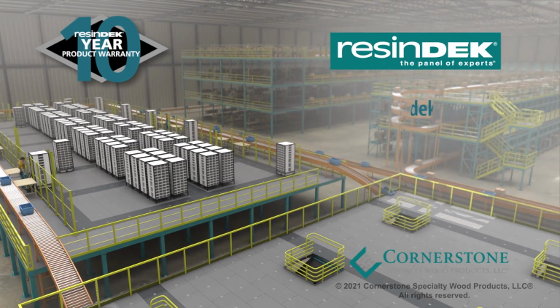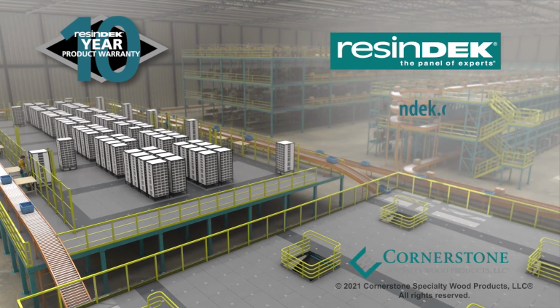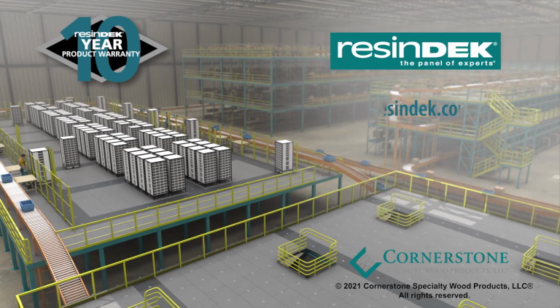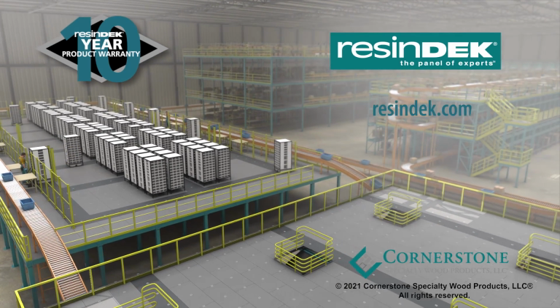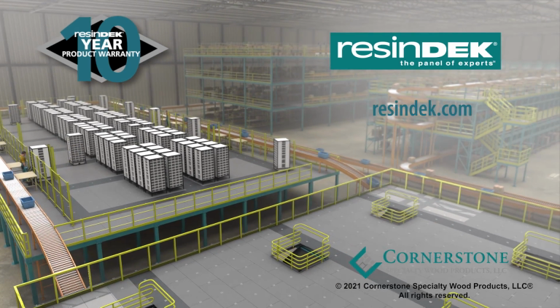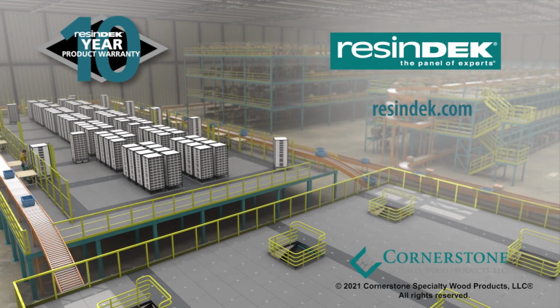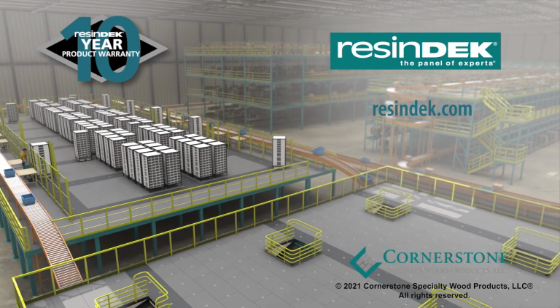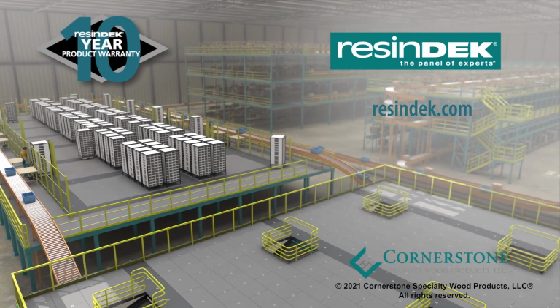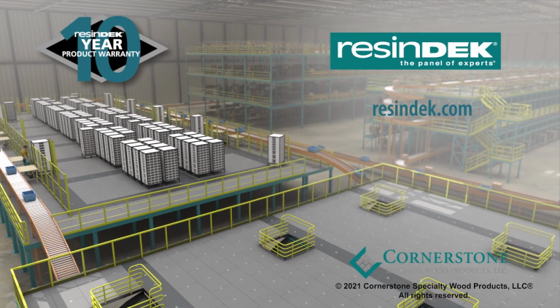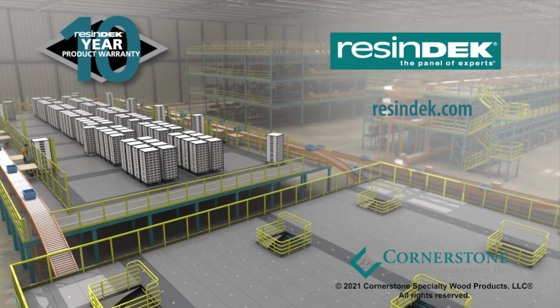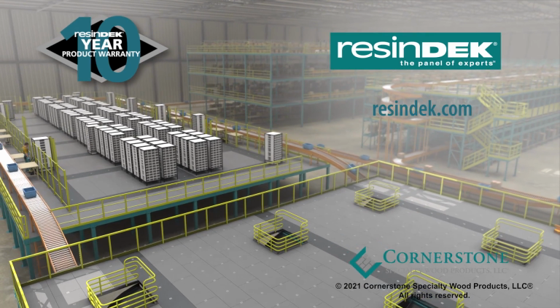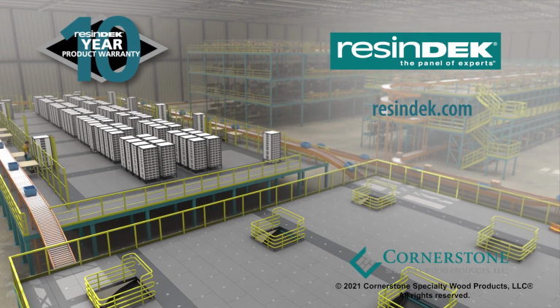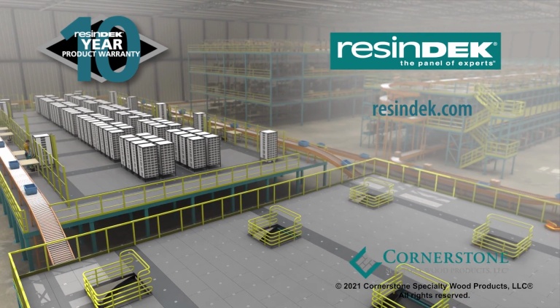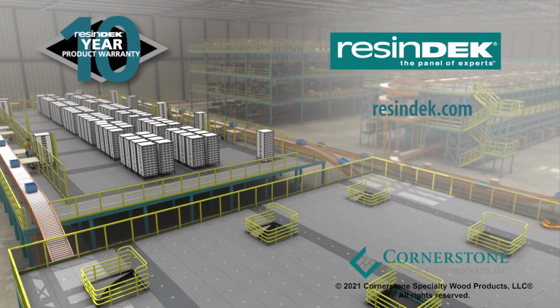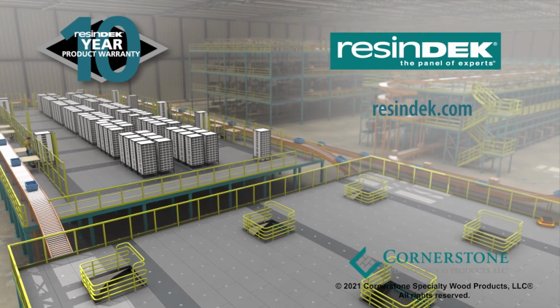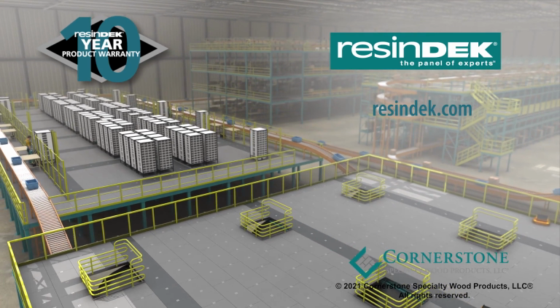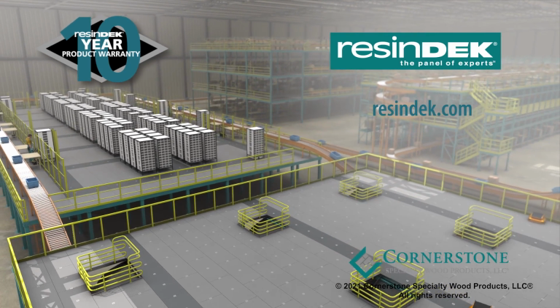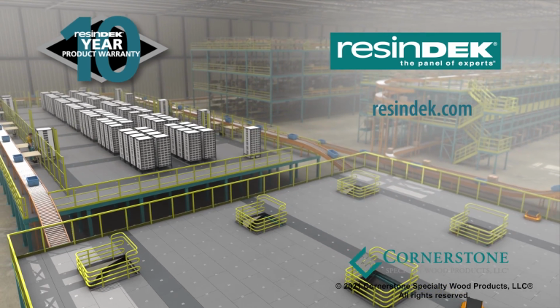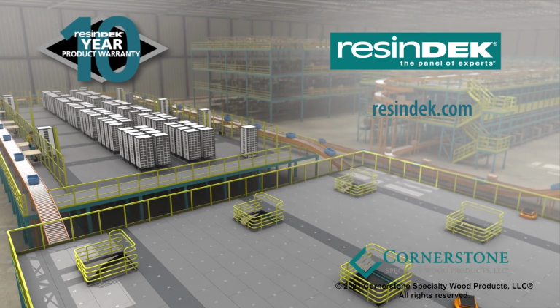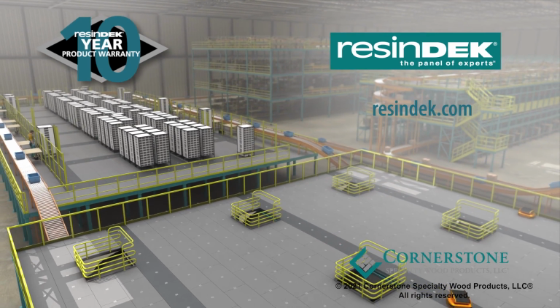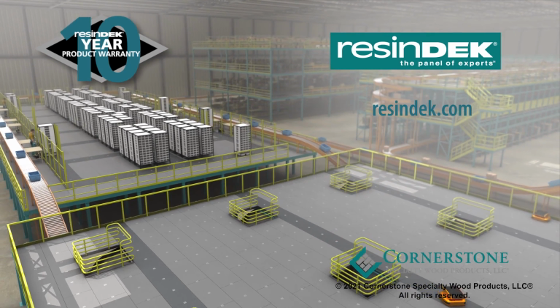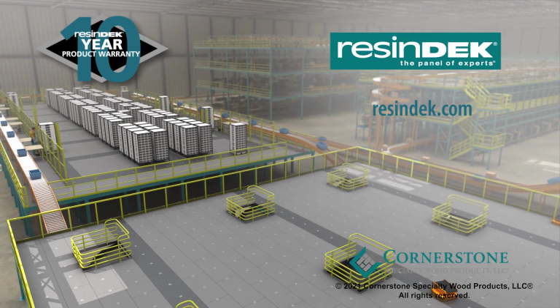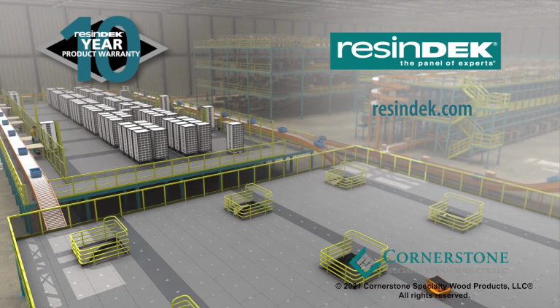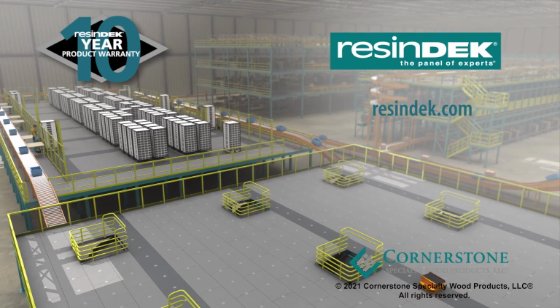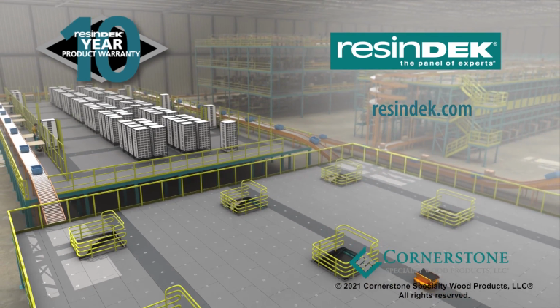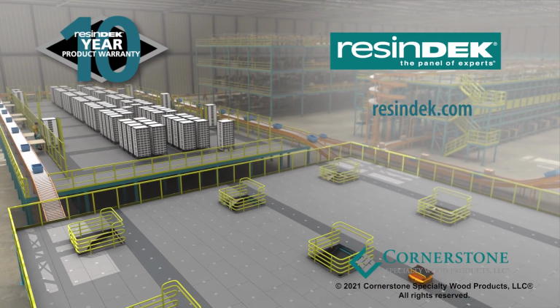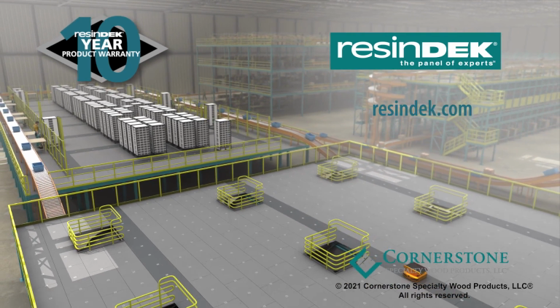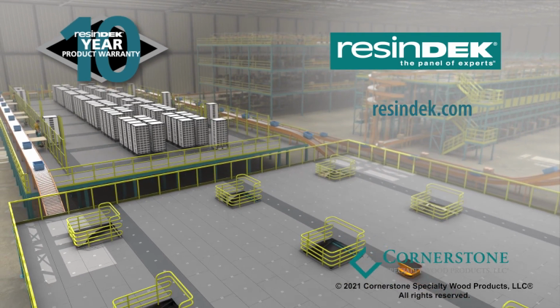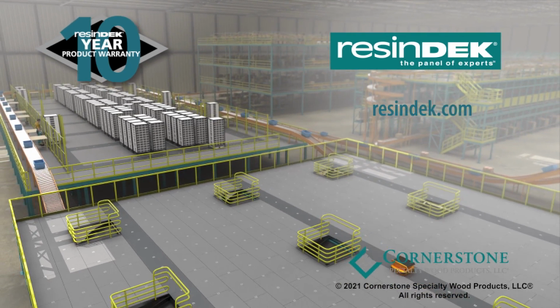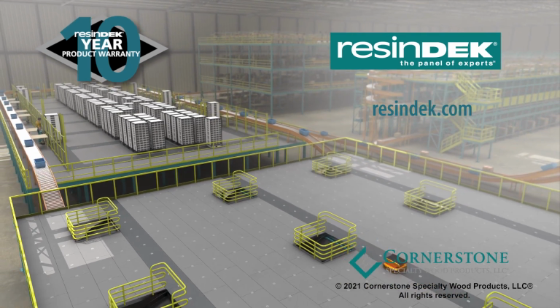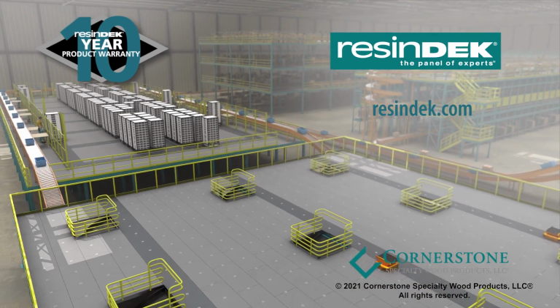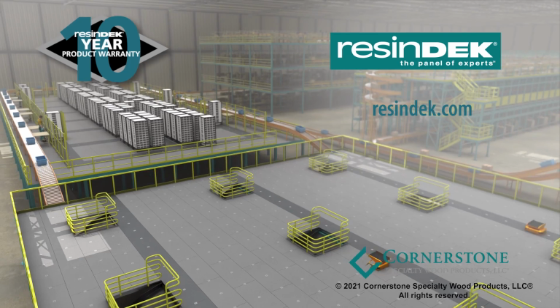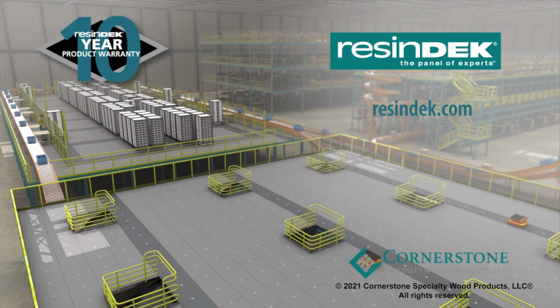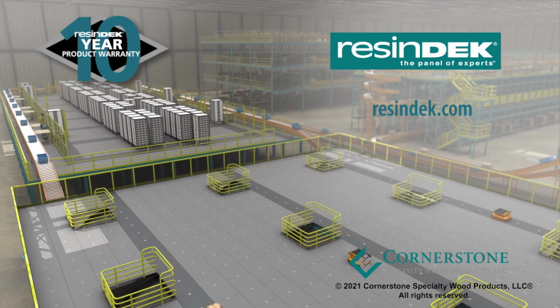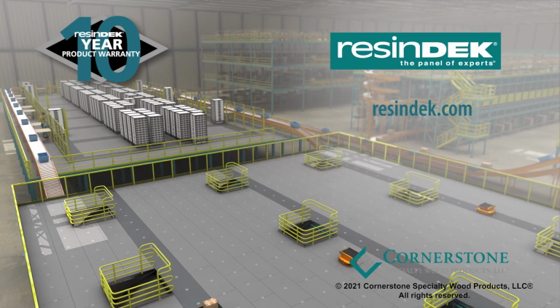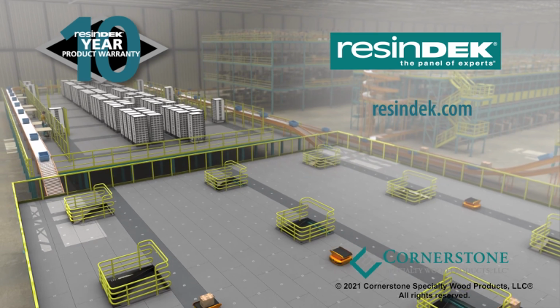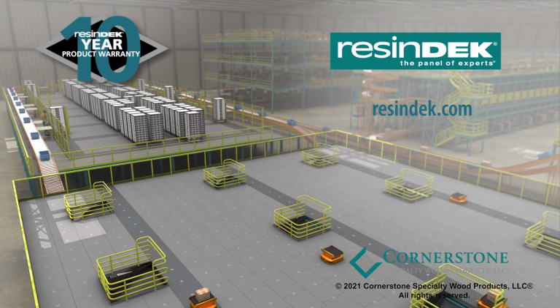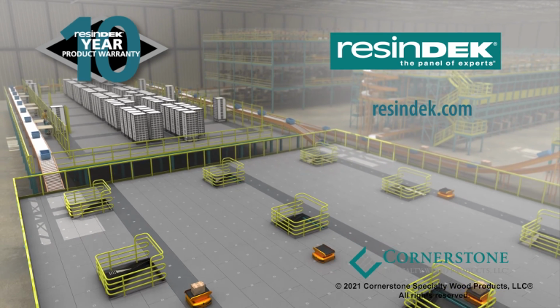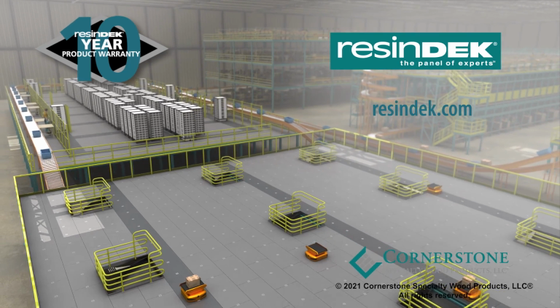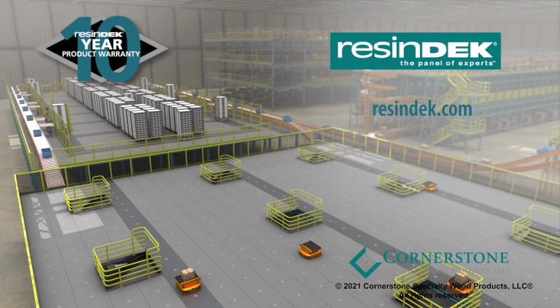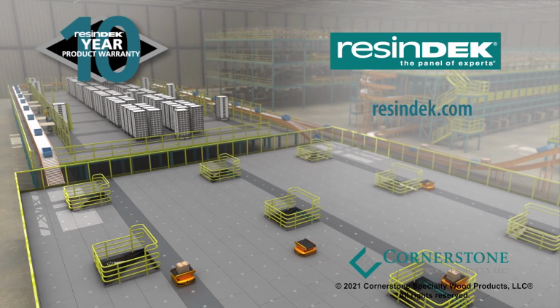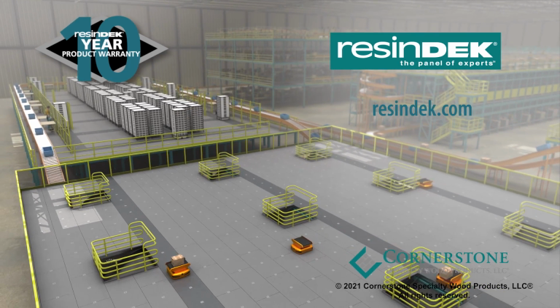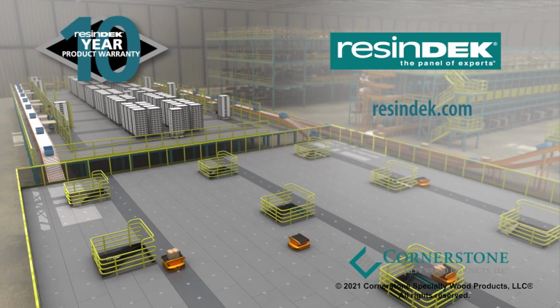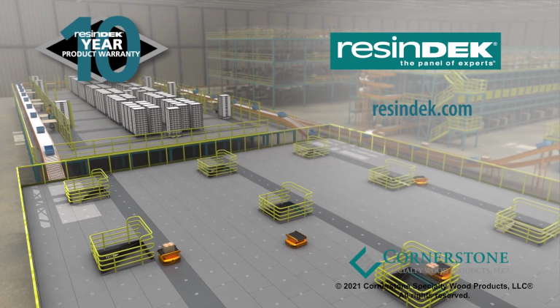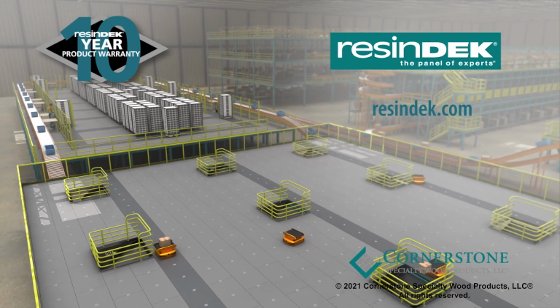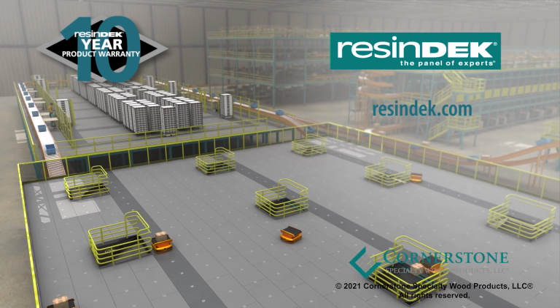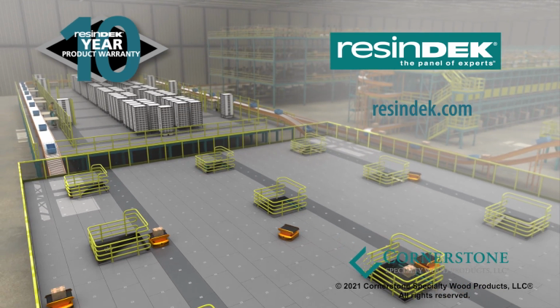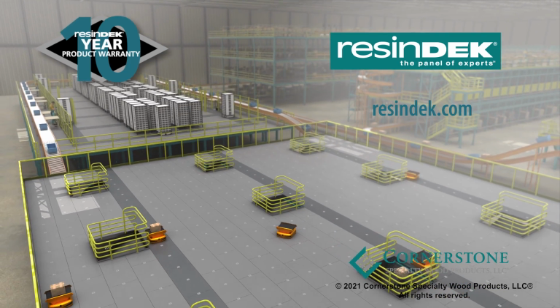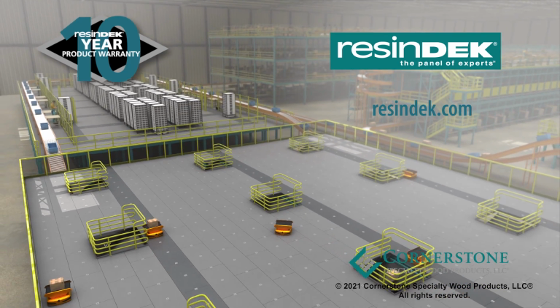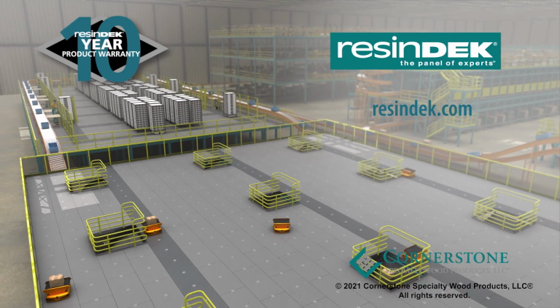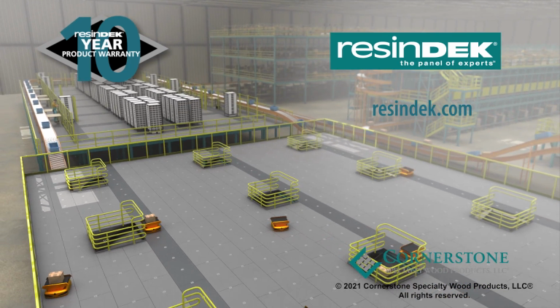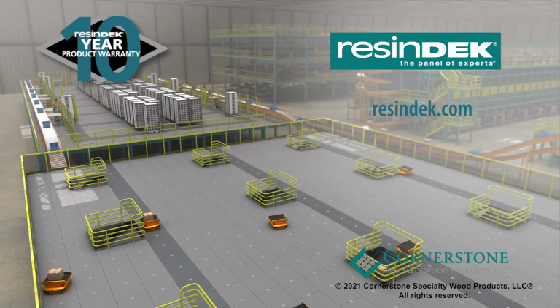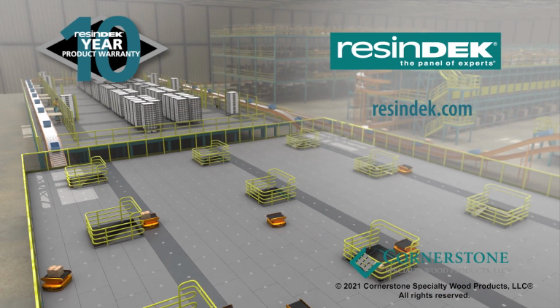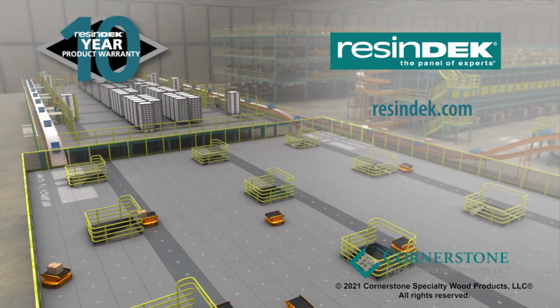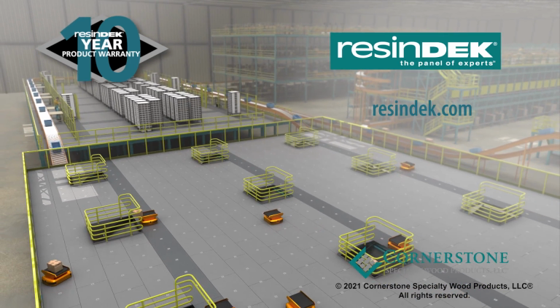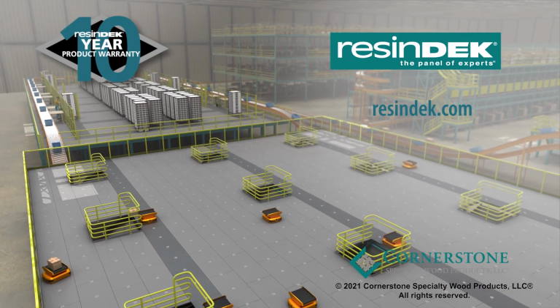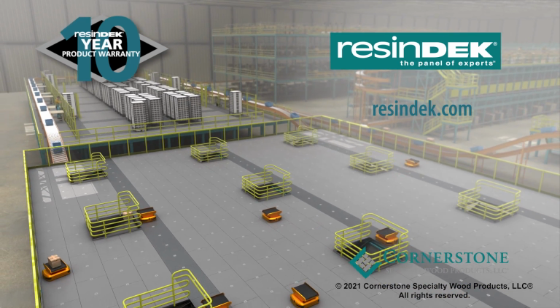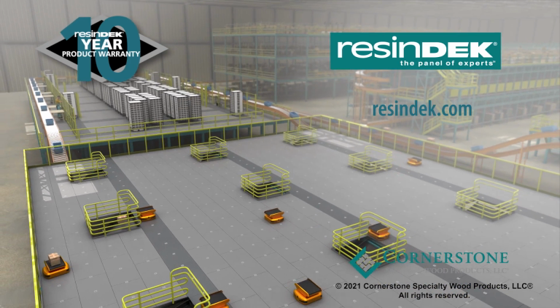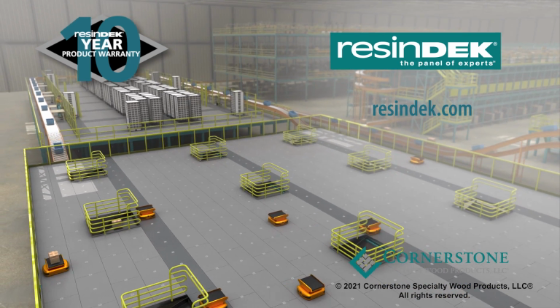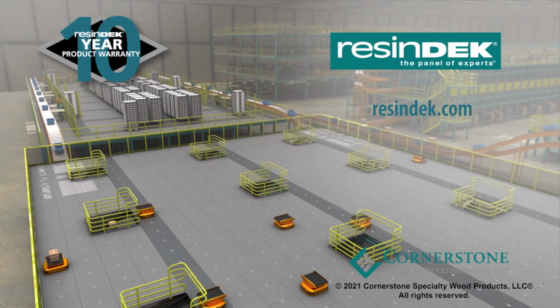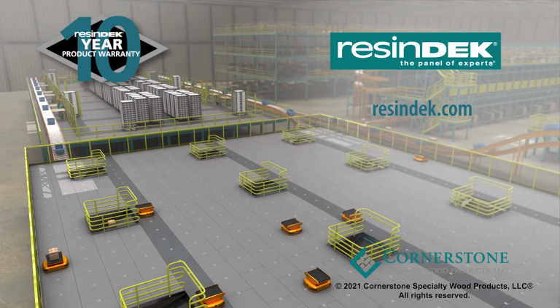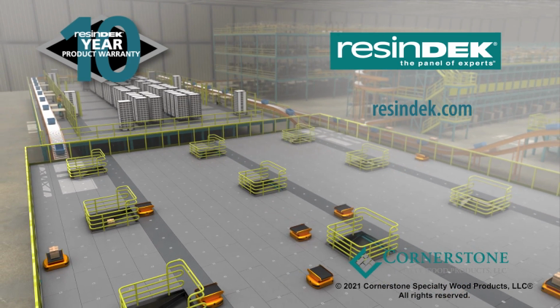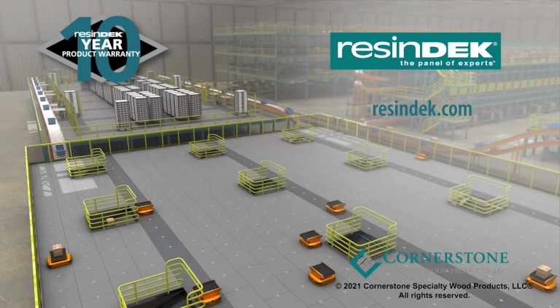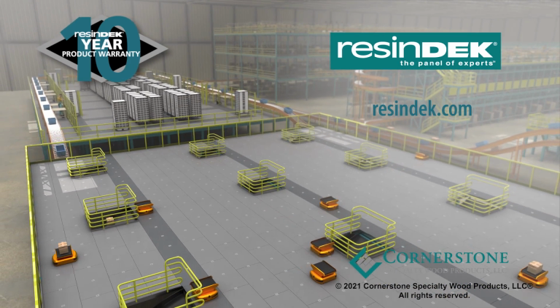ResinDeck, the flooring panels used by experts. To learn more, visit ResinDeck.com.